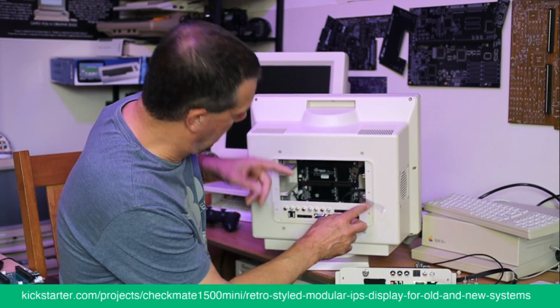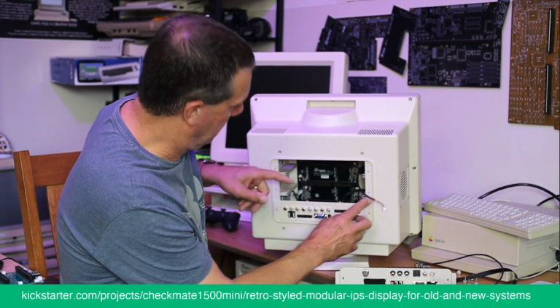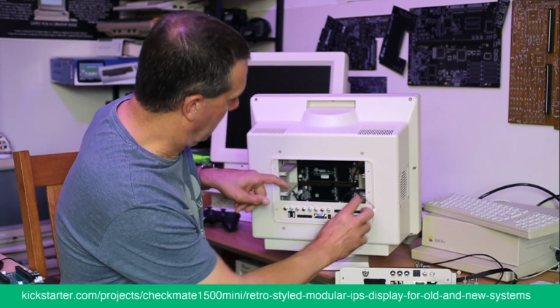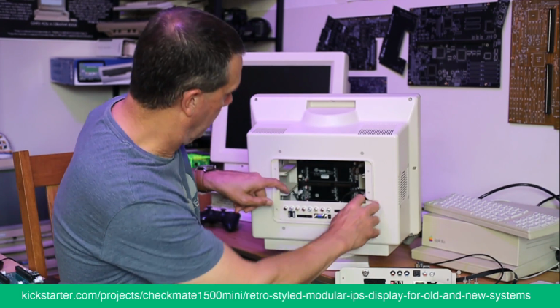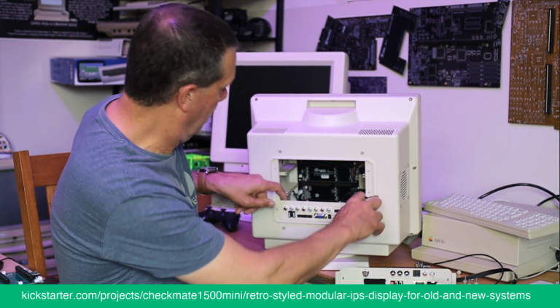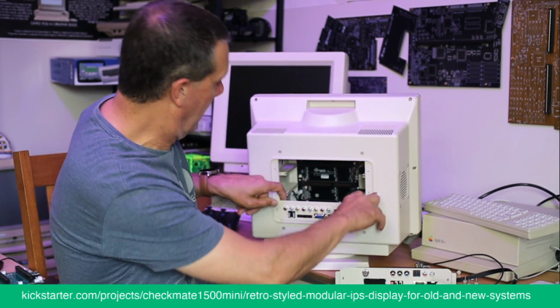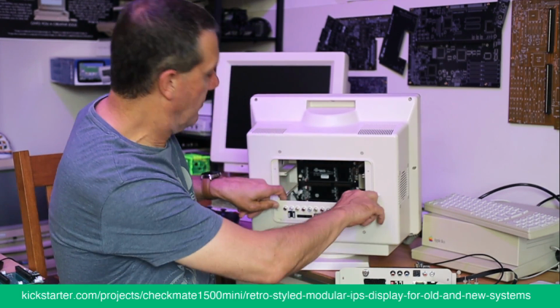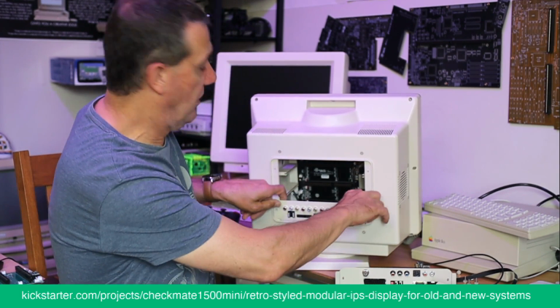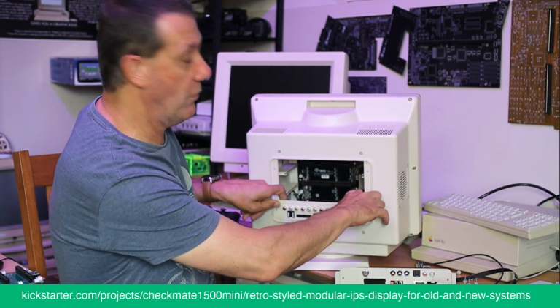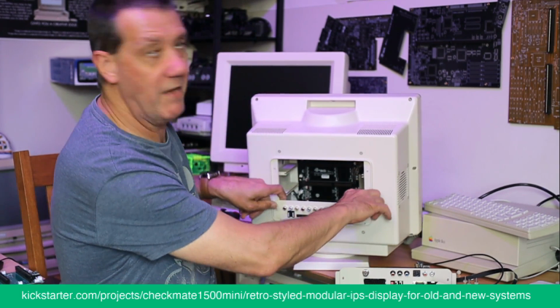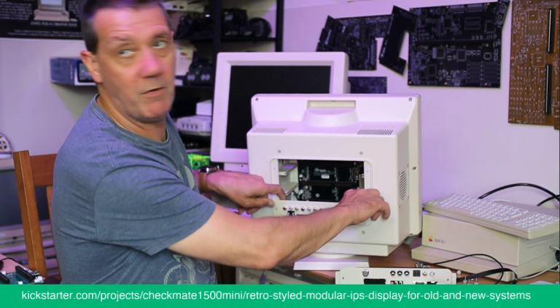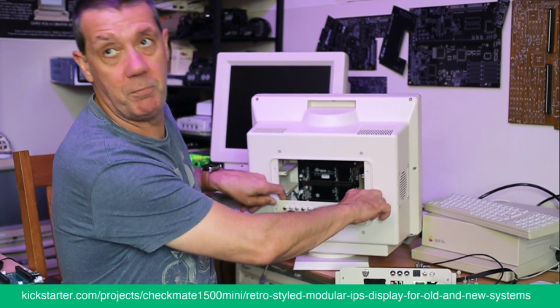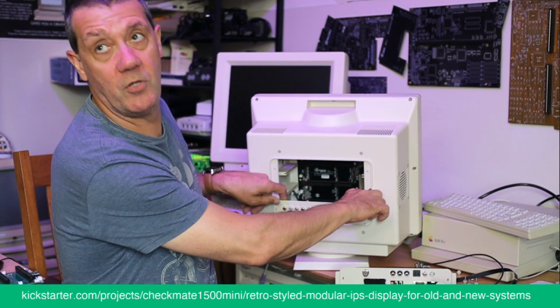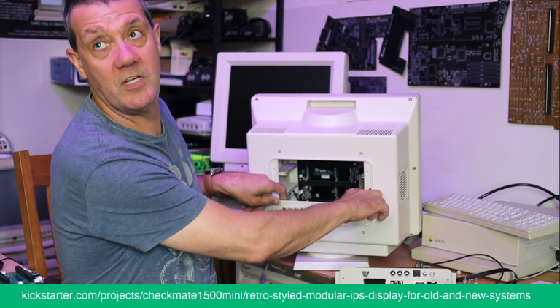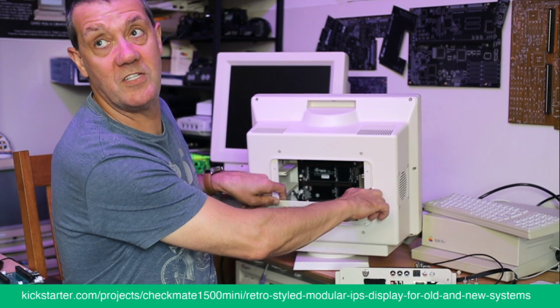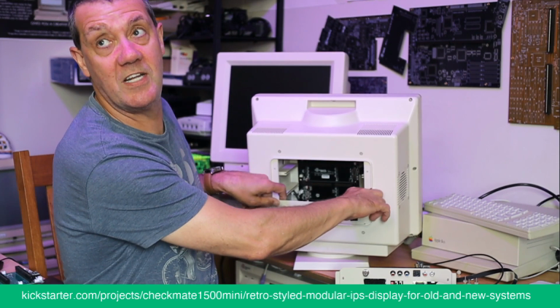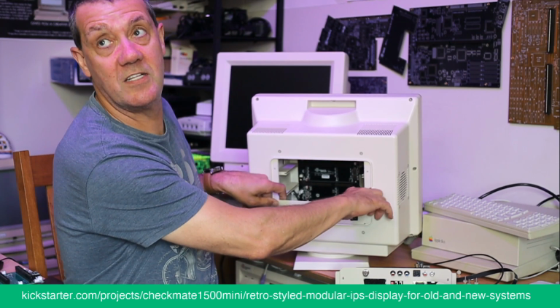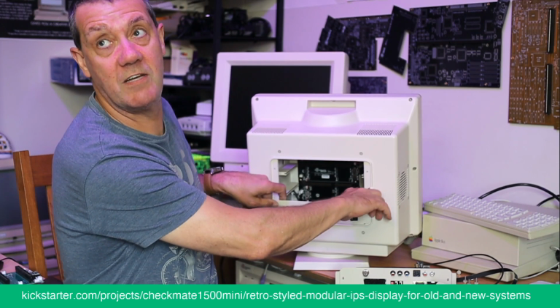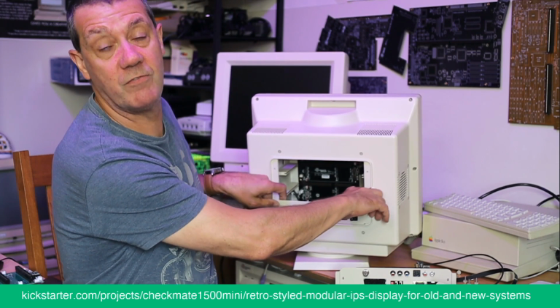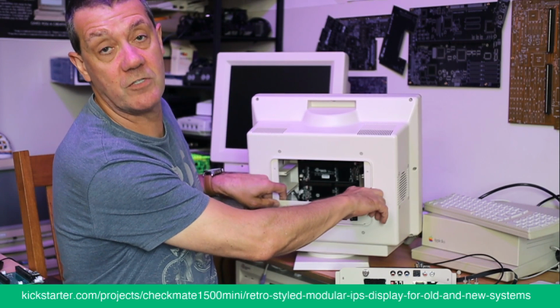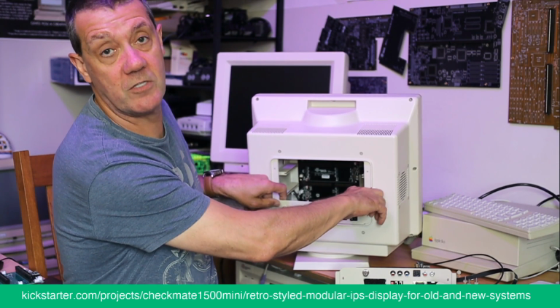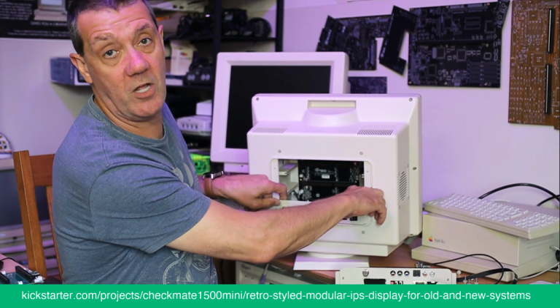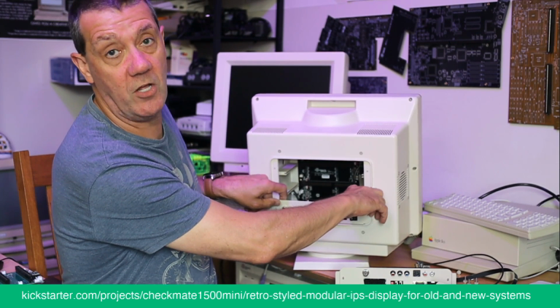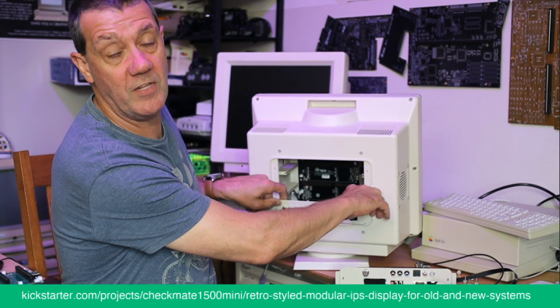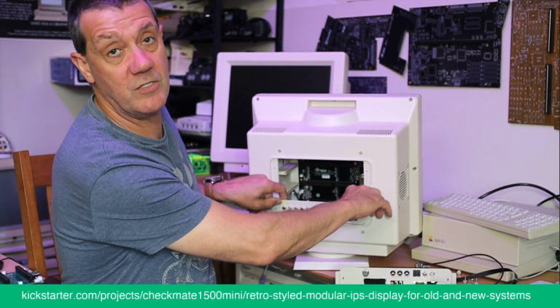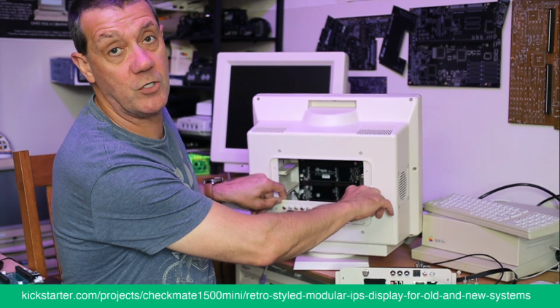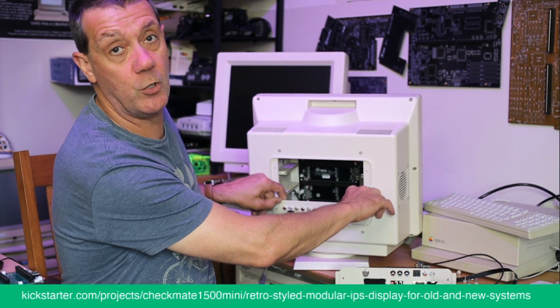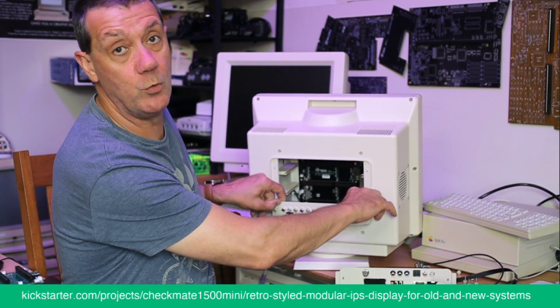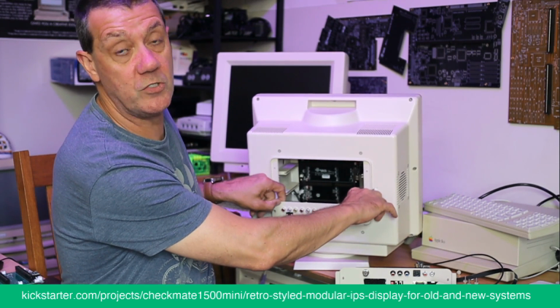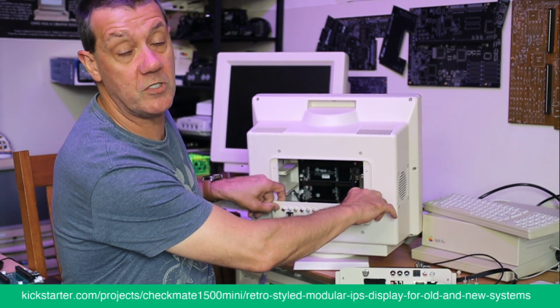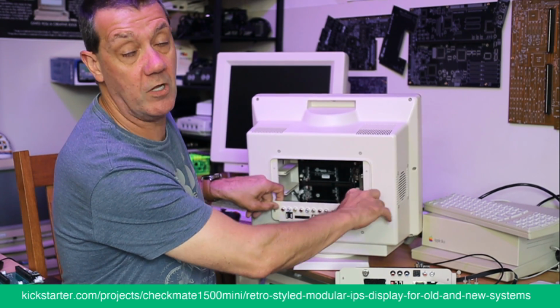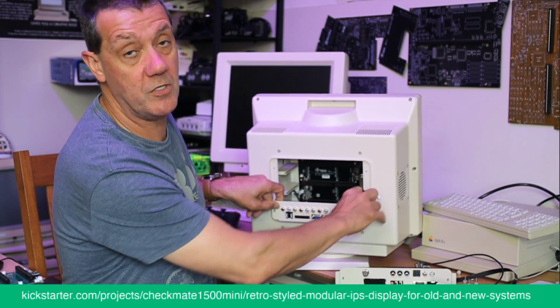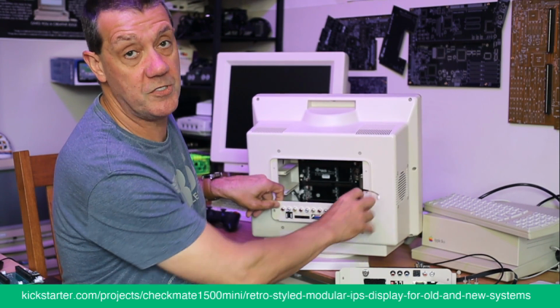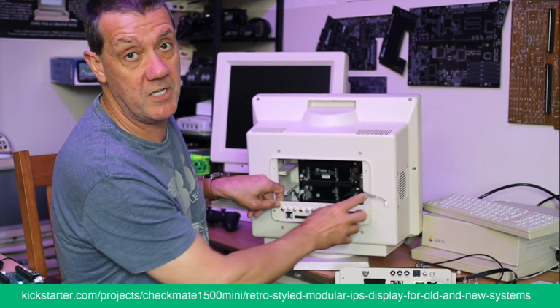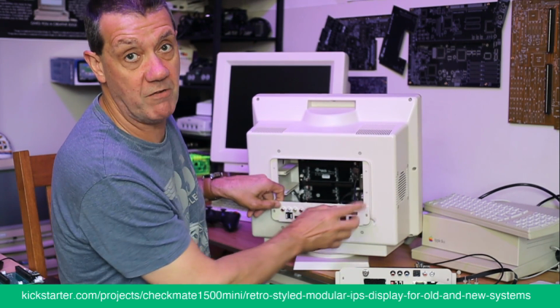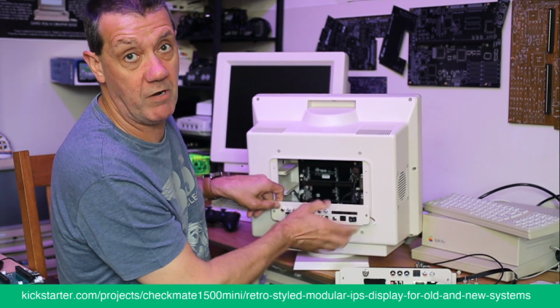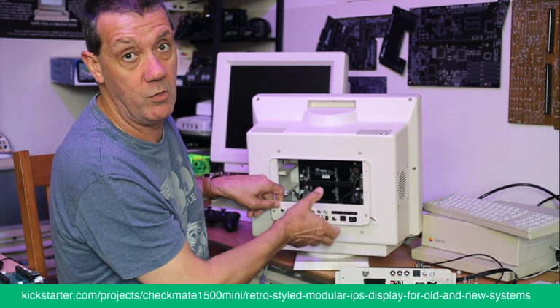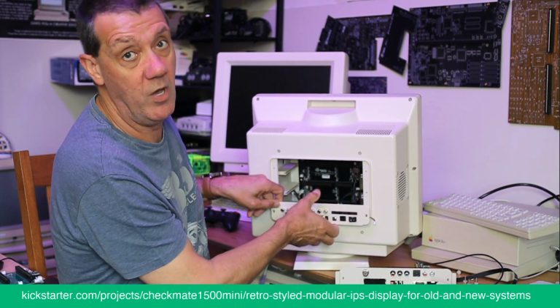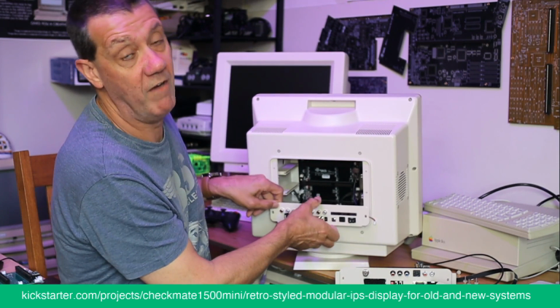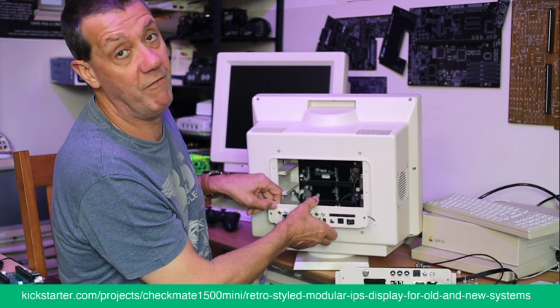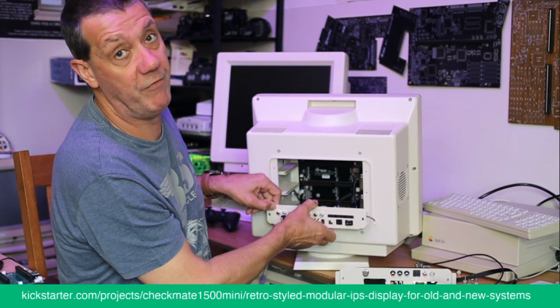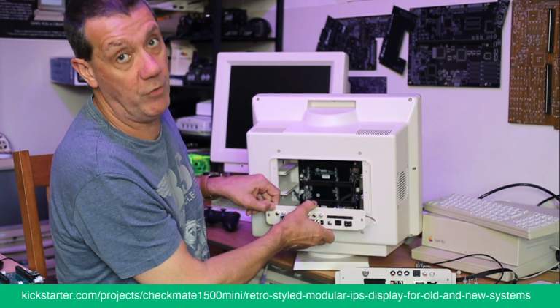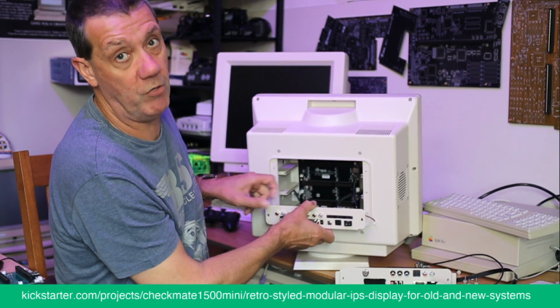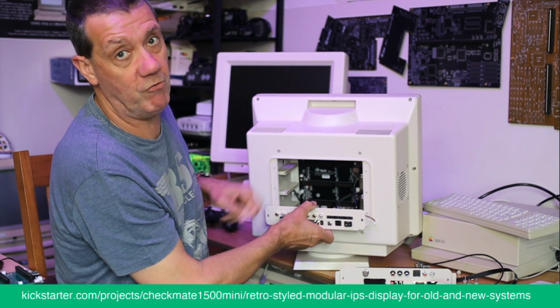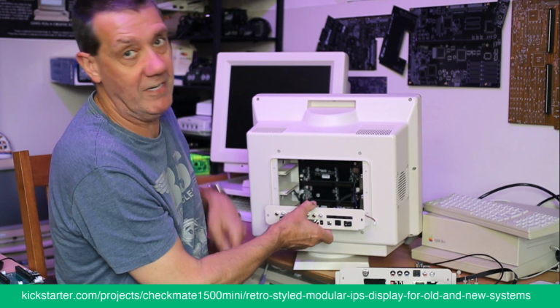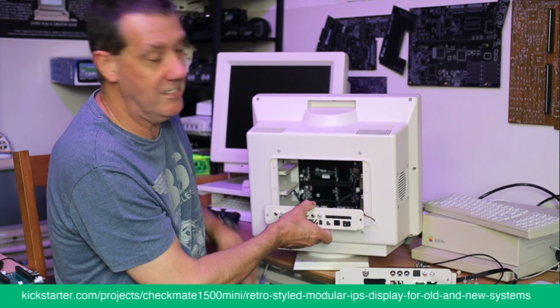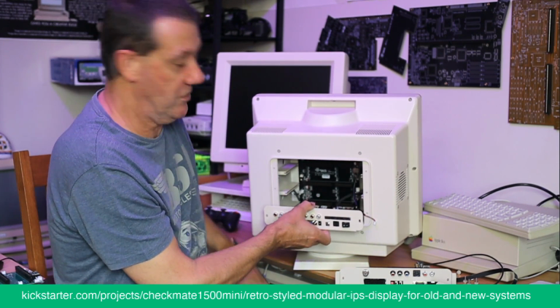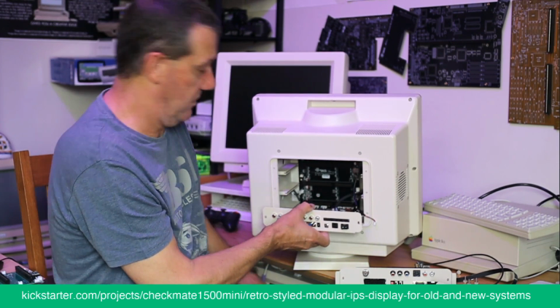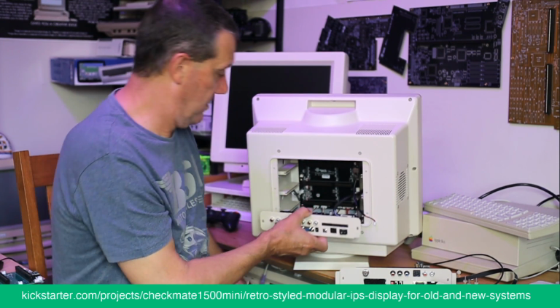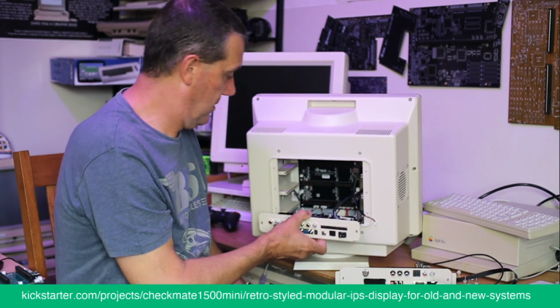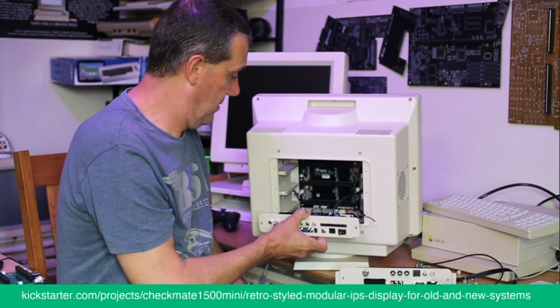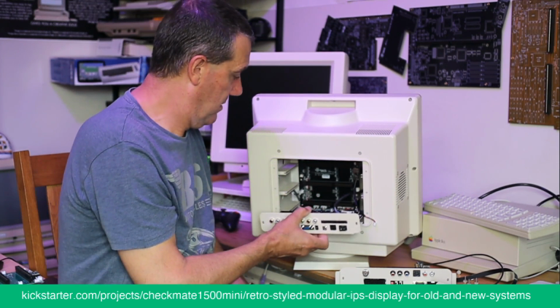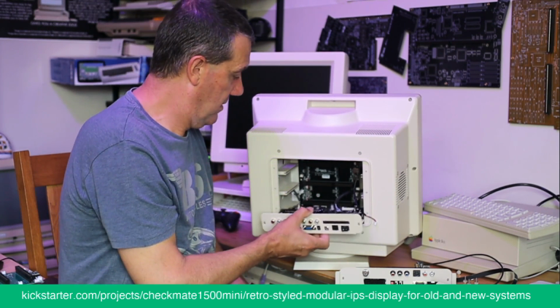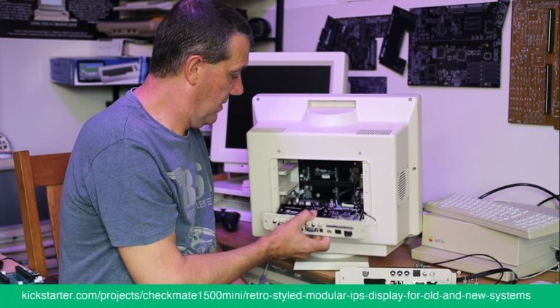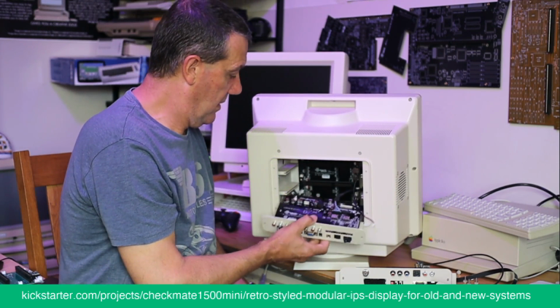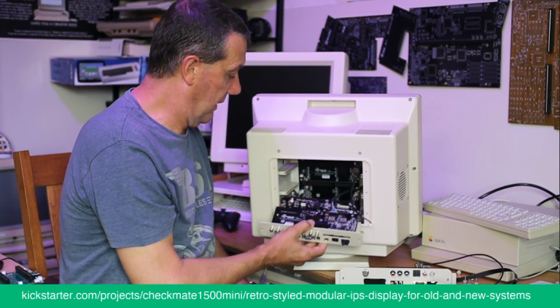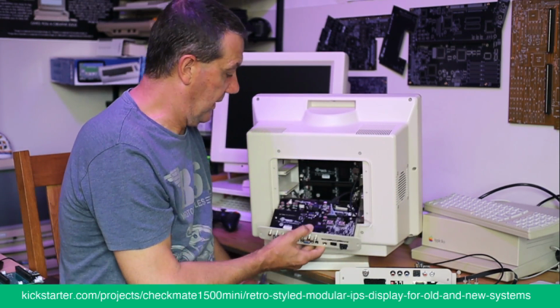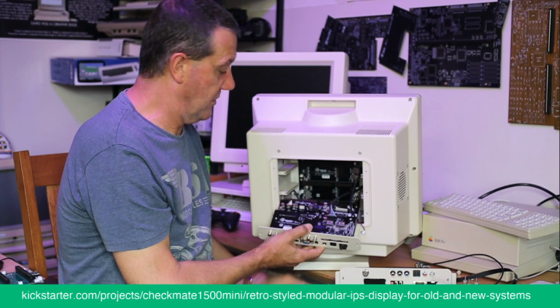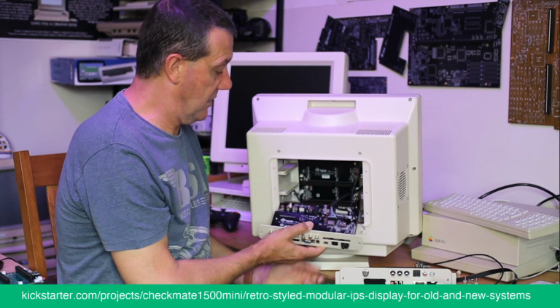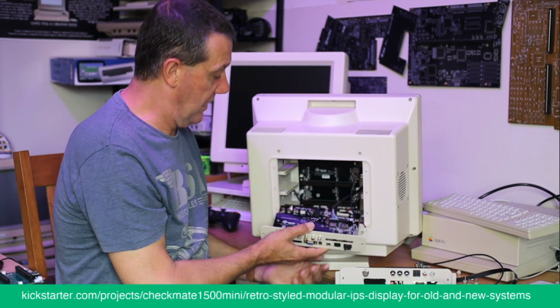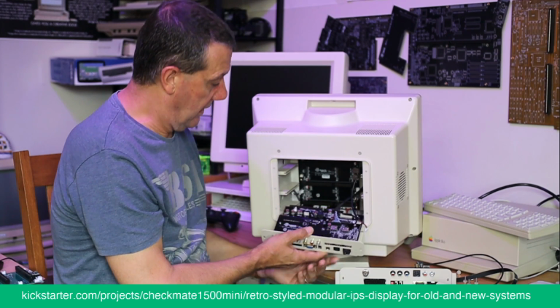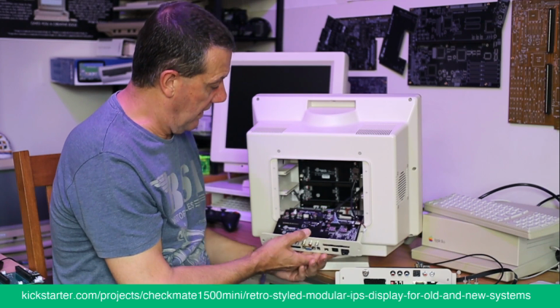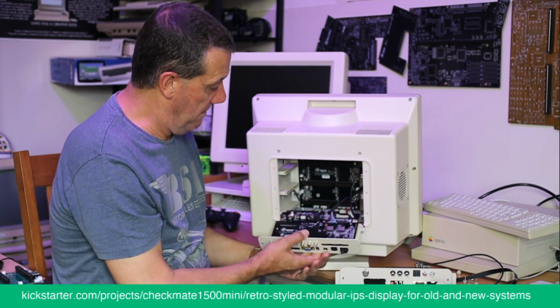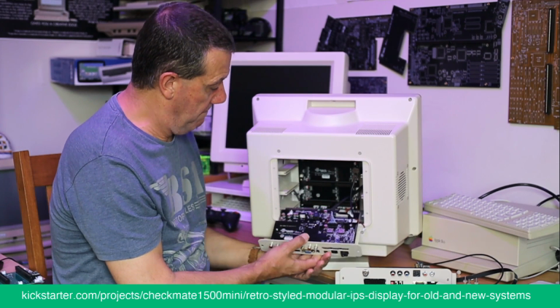The bottom one doesn't have handles — and if you're wondering why: you're not meant to take it out. It's called slot zero for a reason.